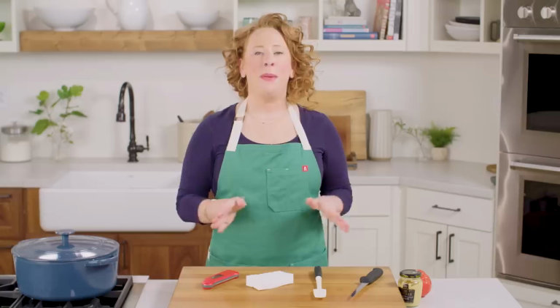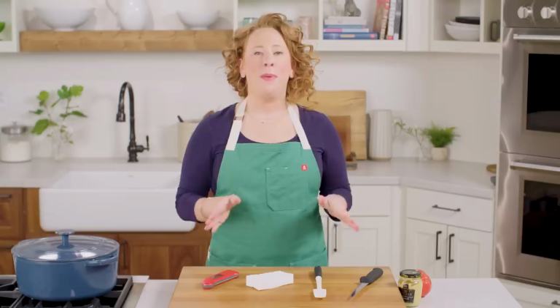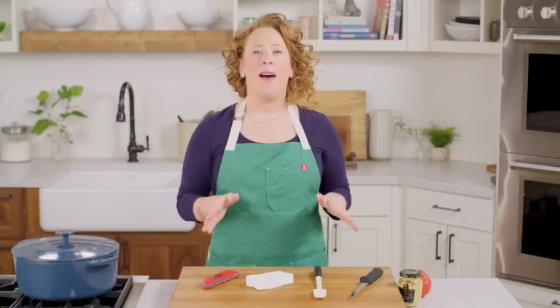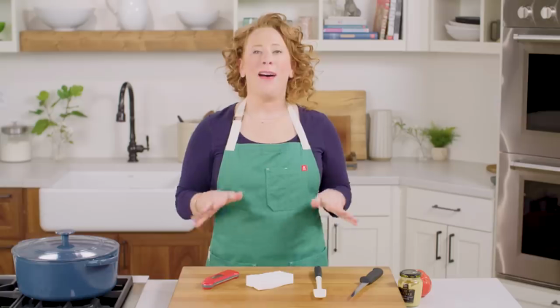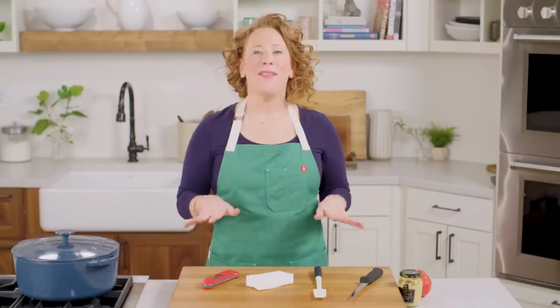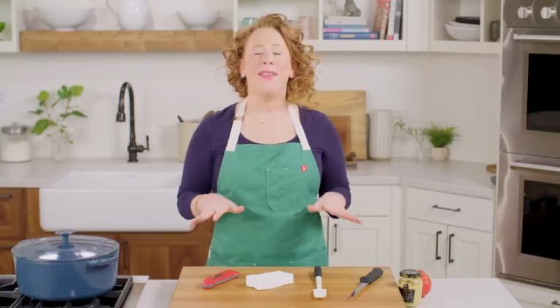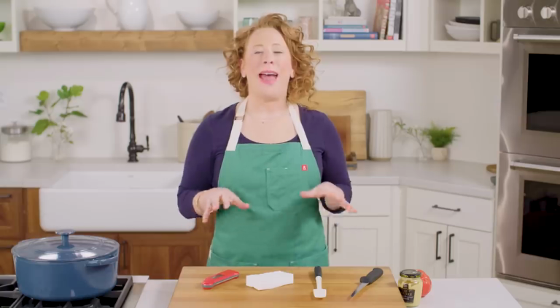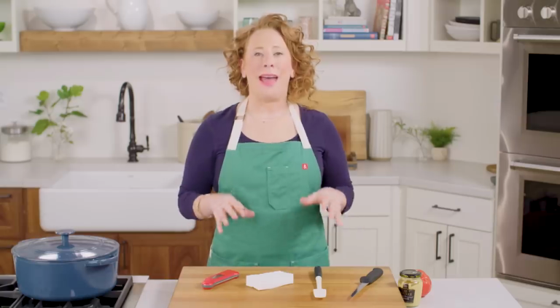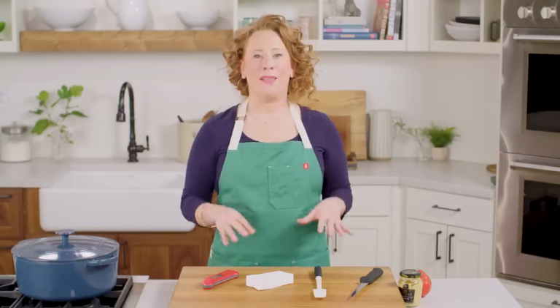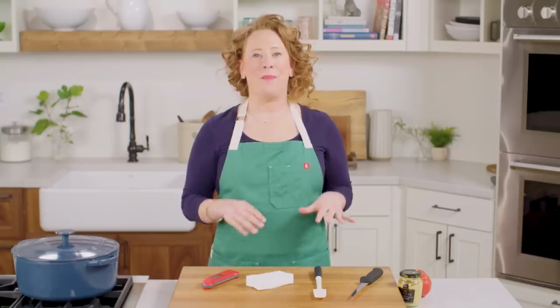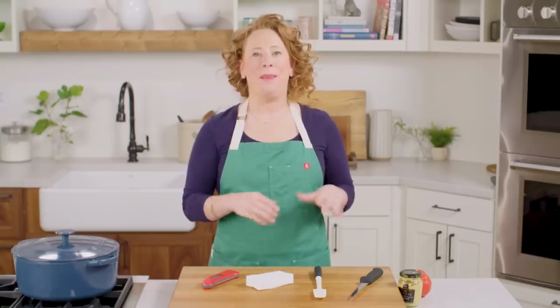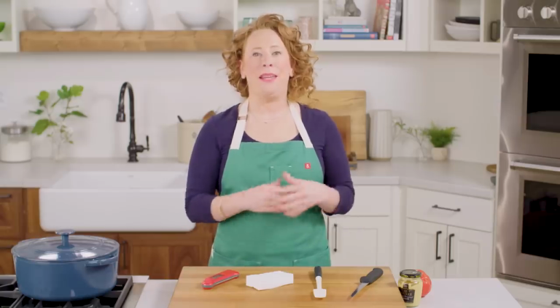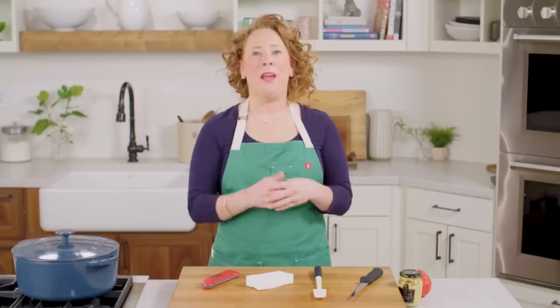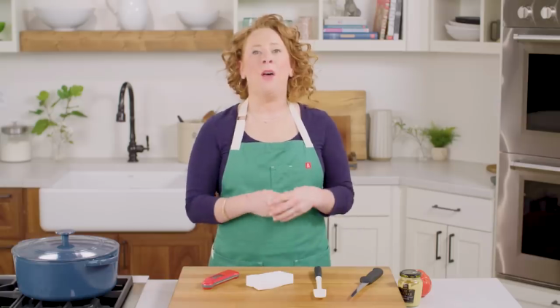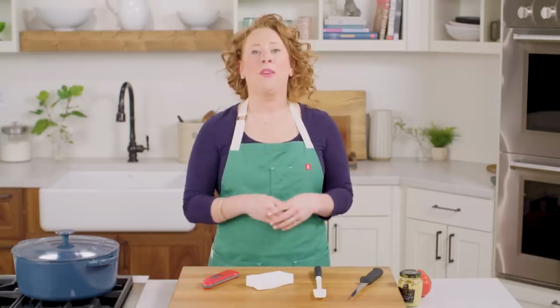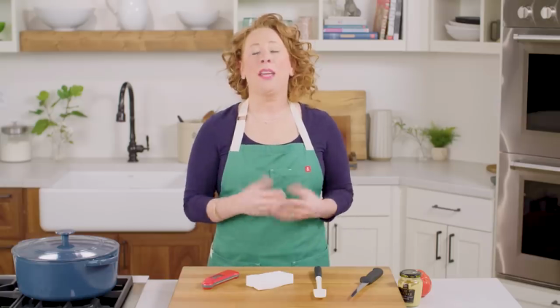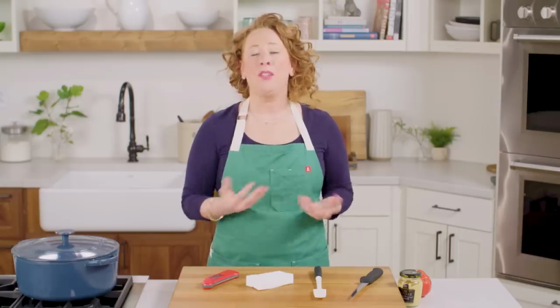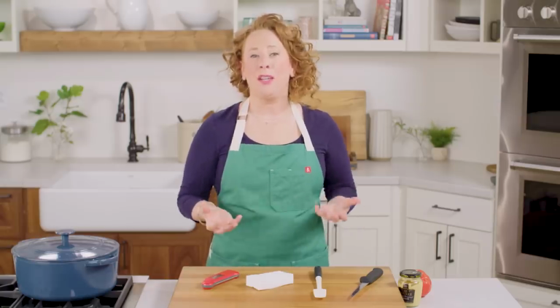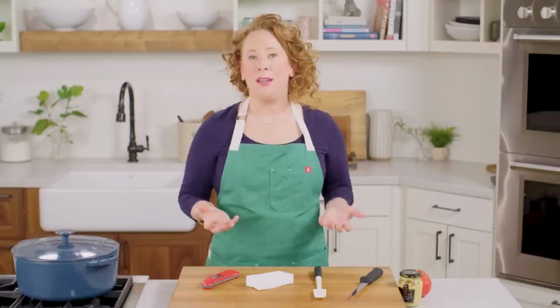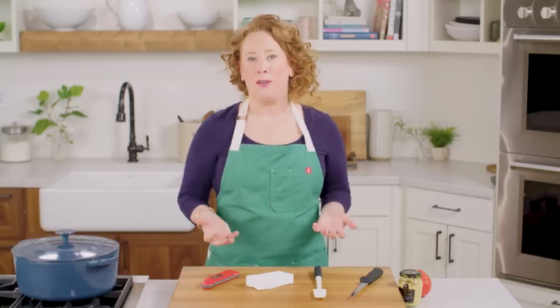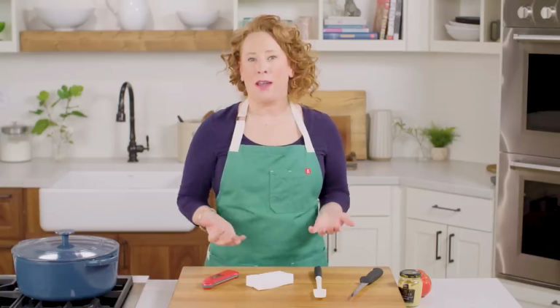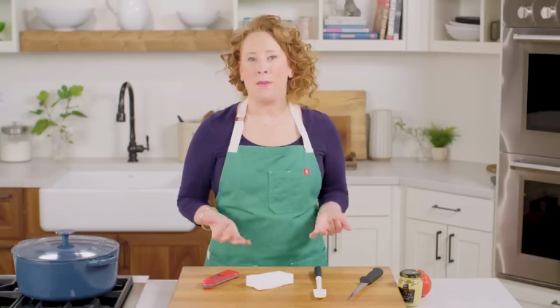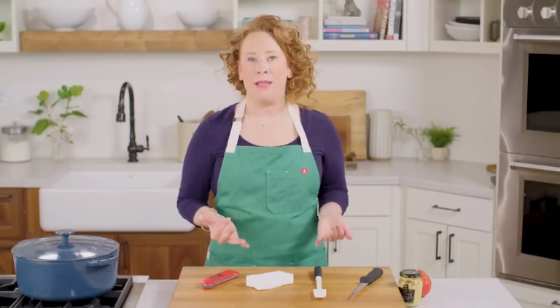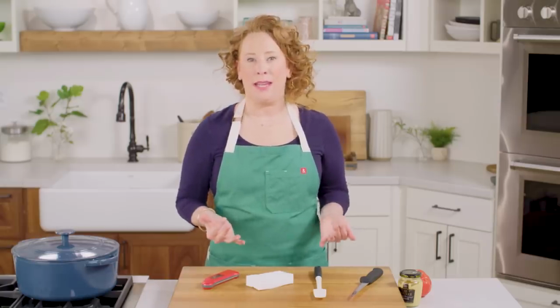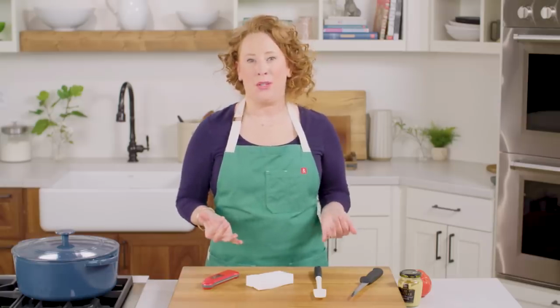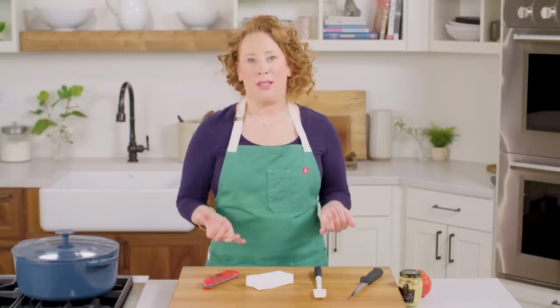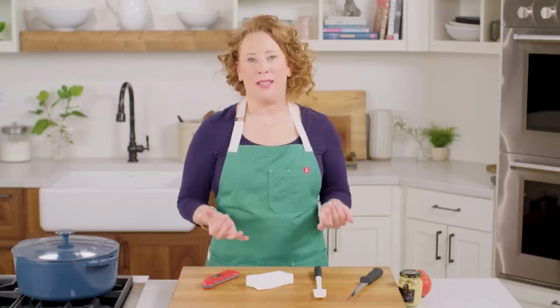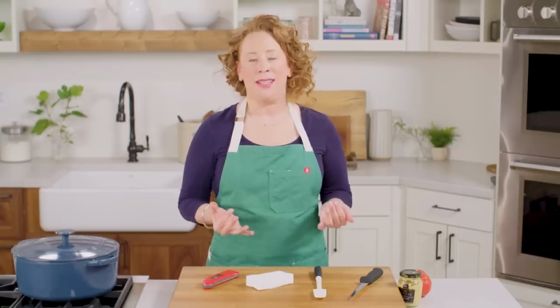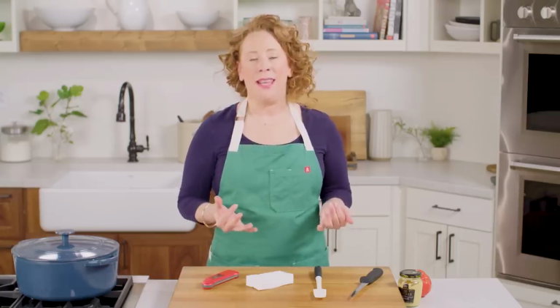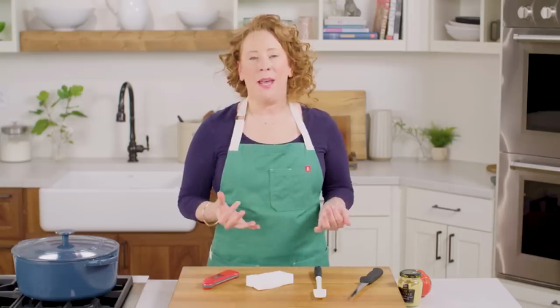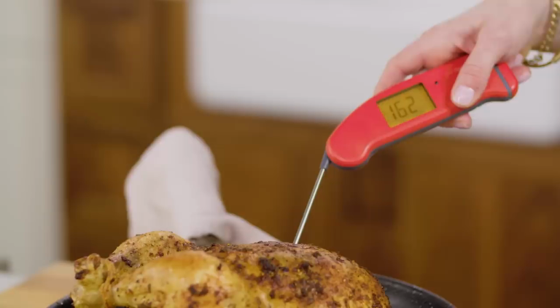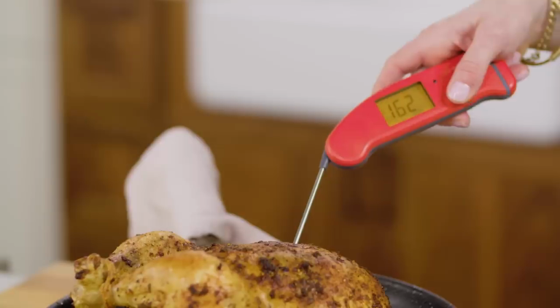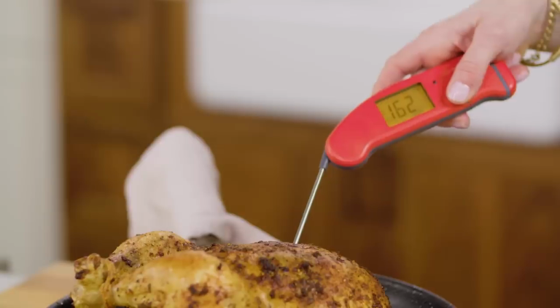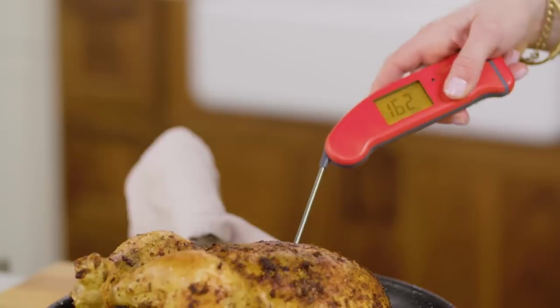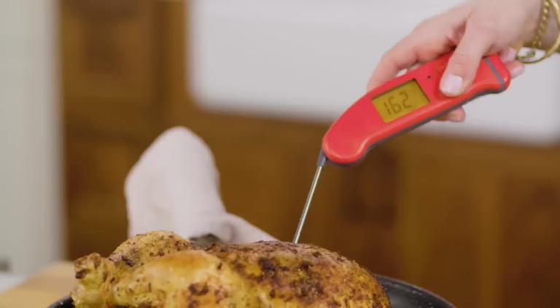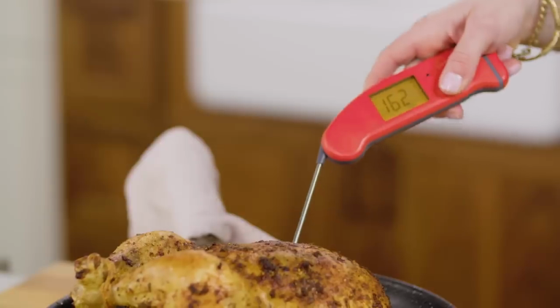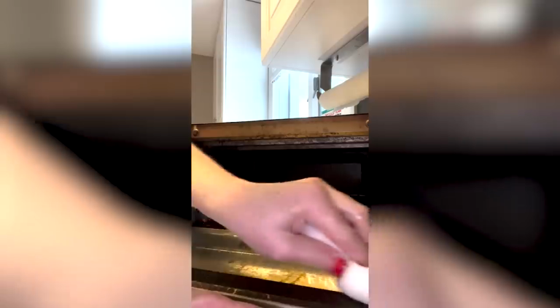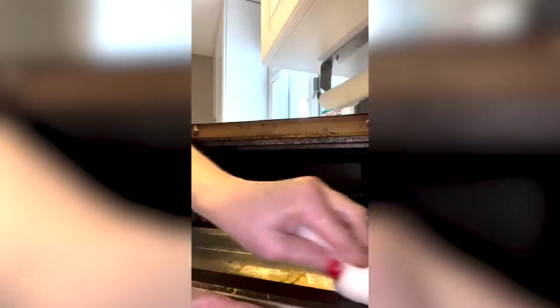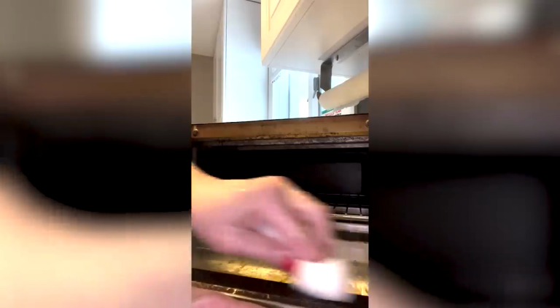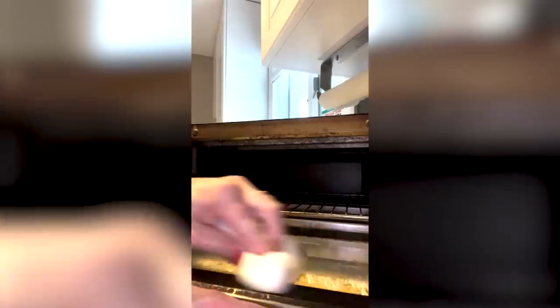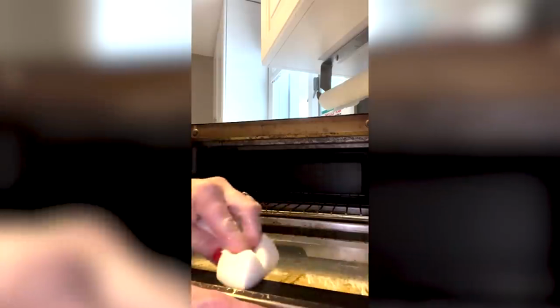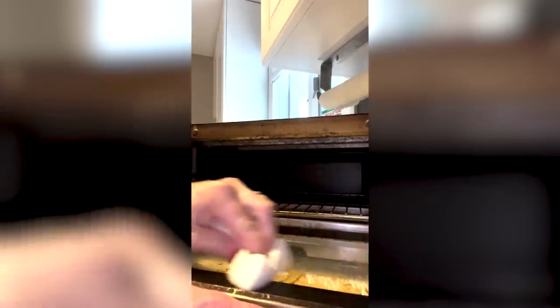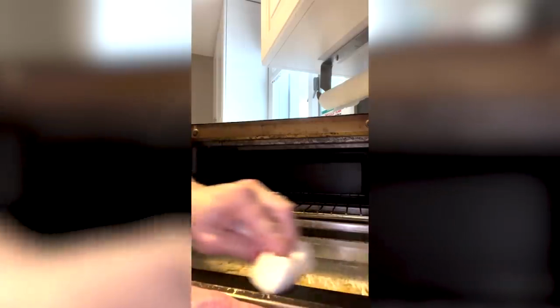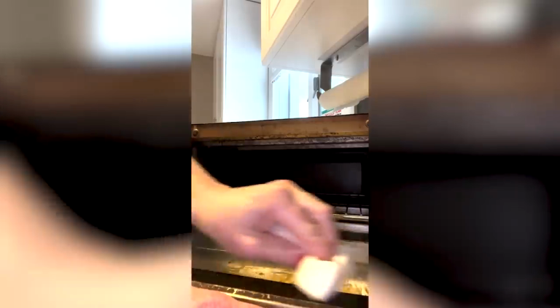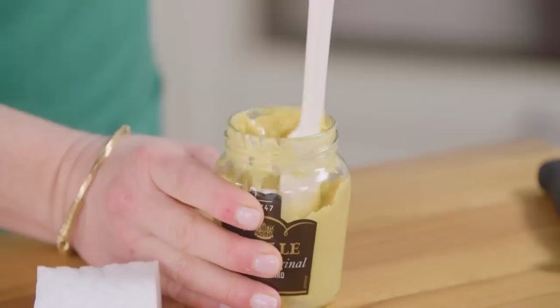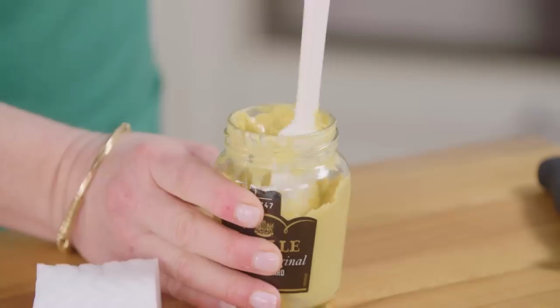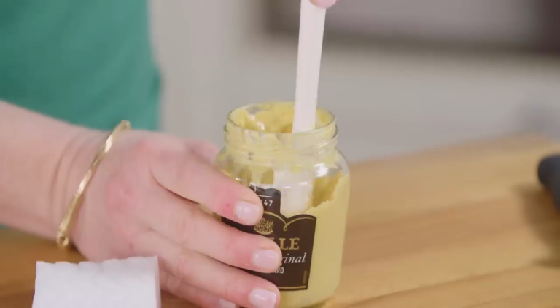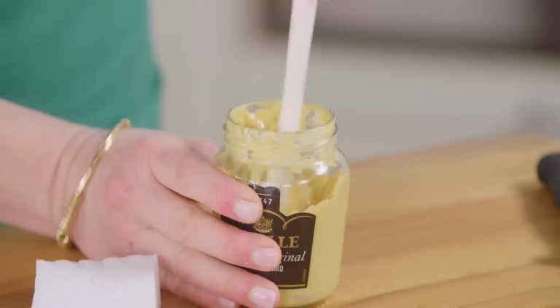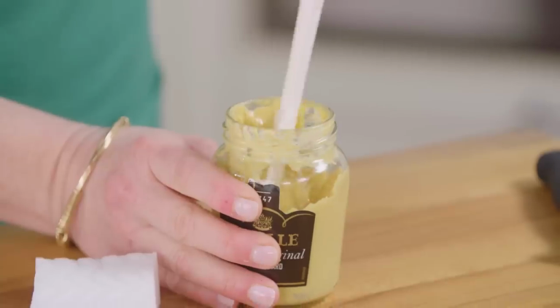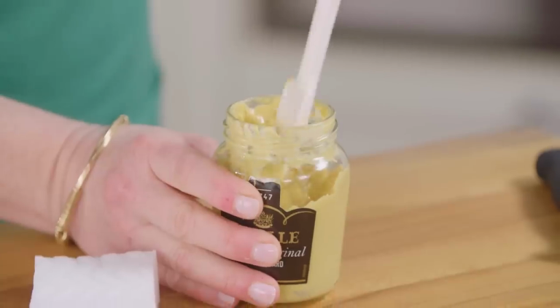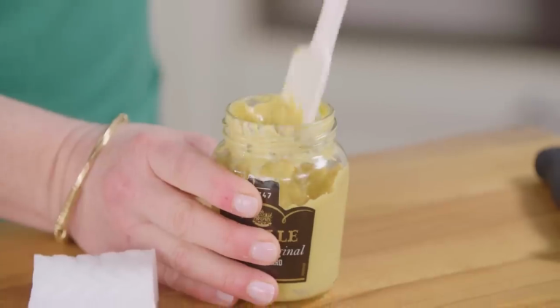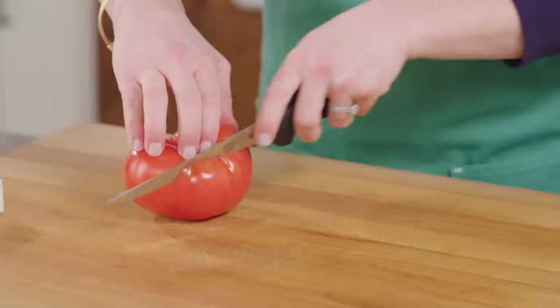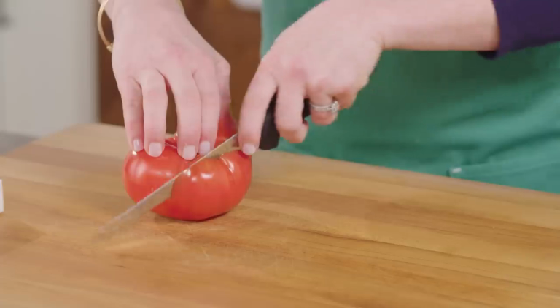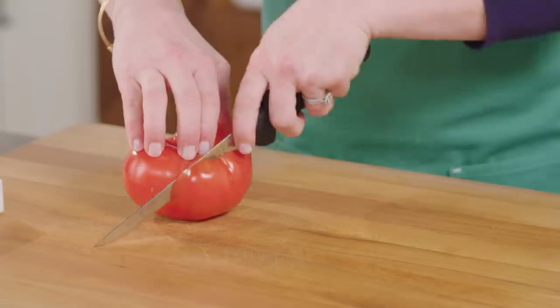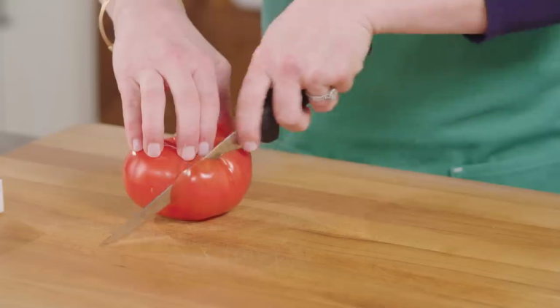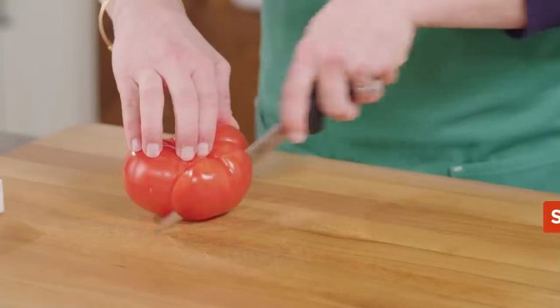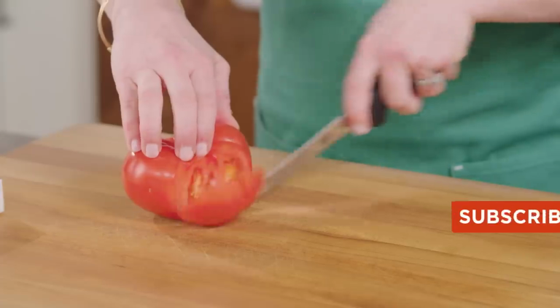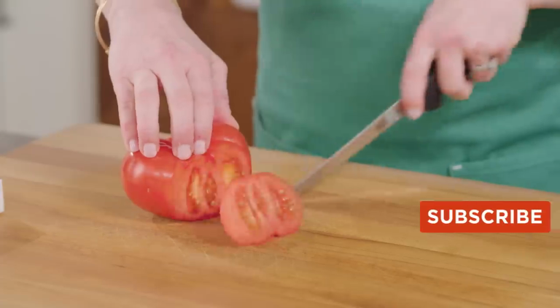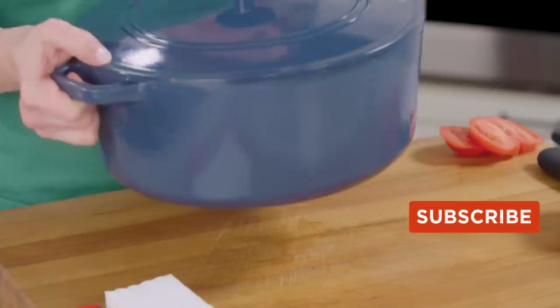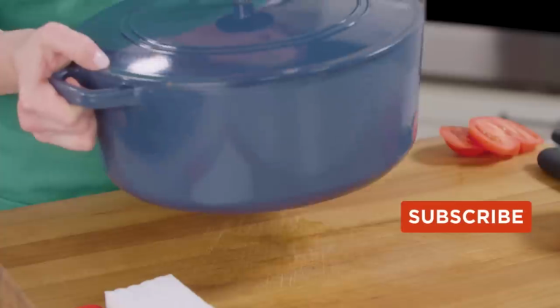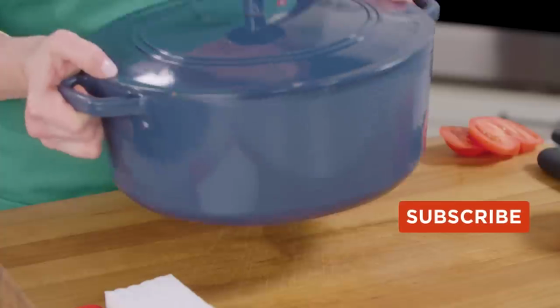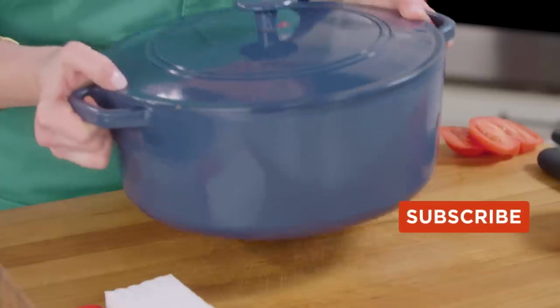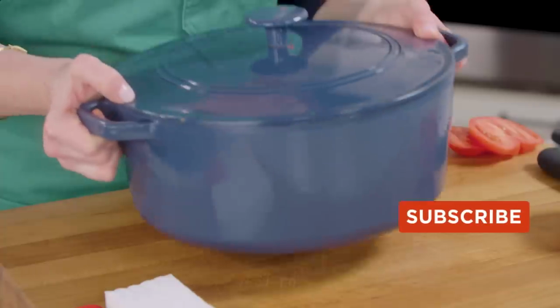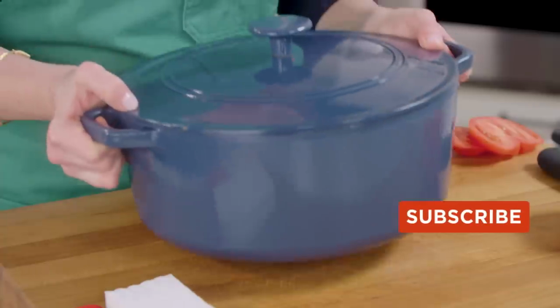People often ask me for kitchen gear recommendations, but these are the top five items that I cannot live without.